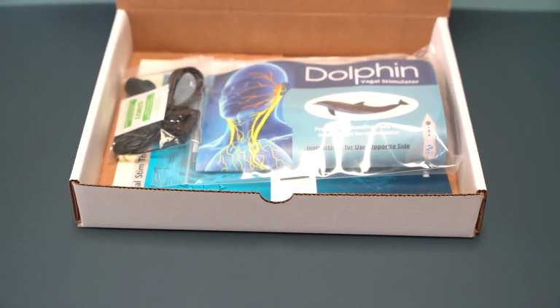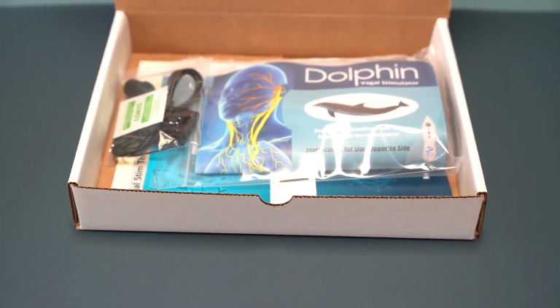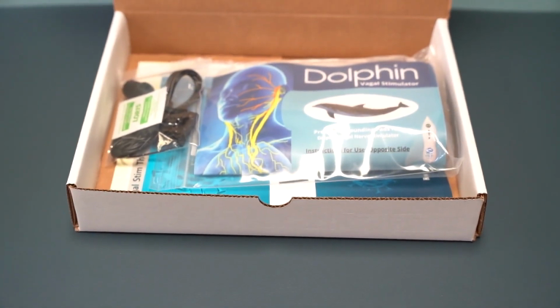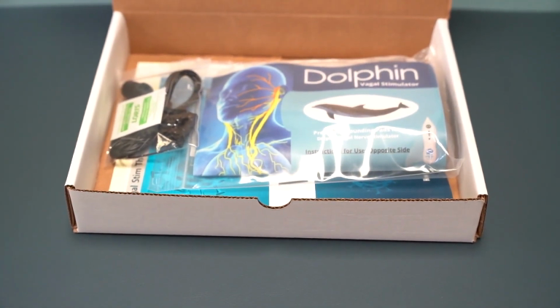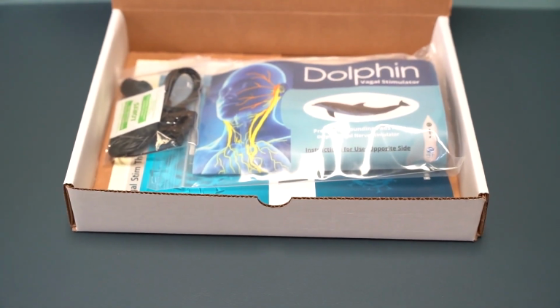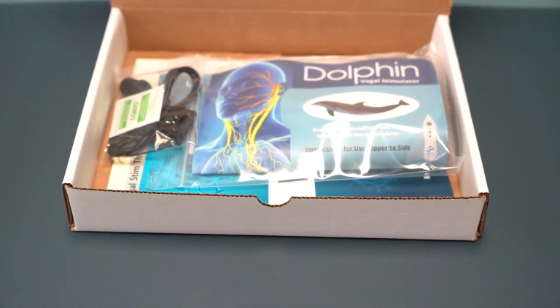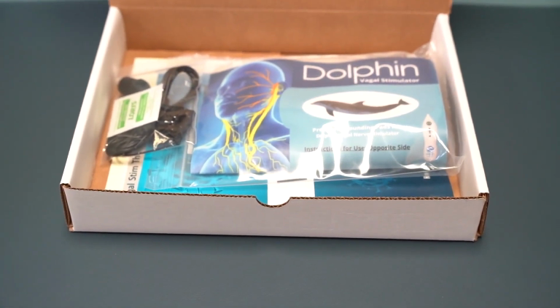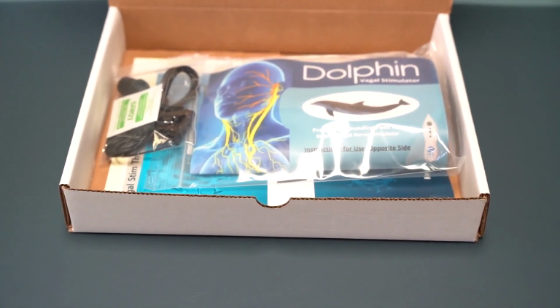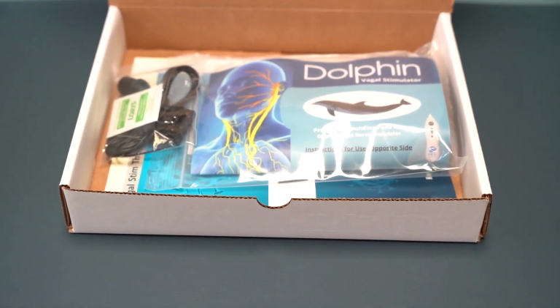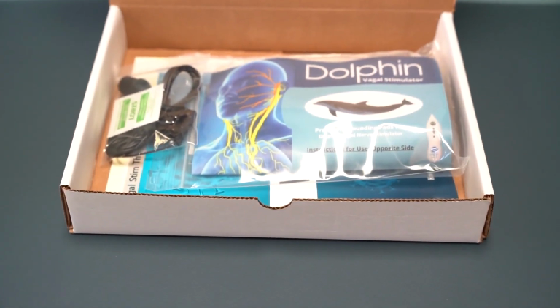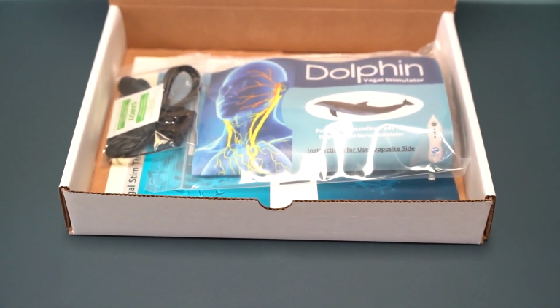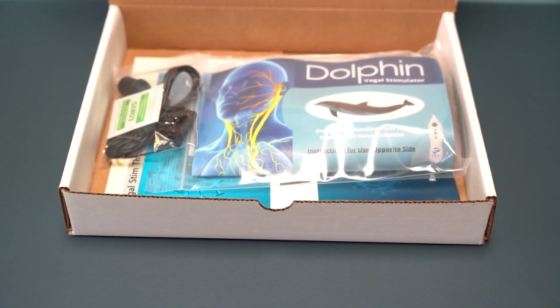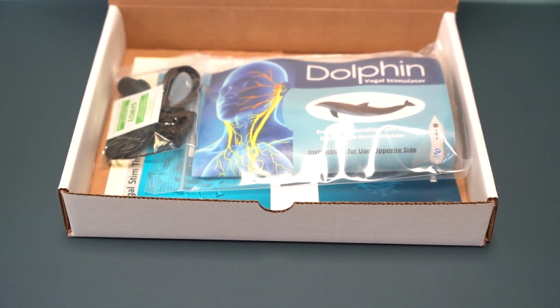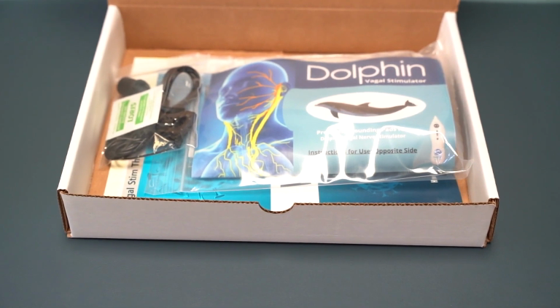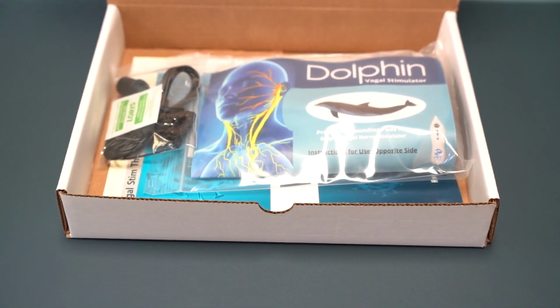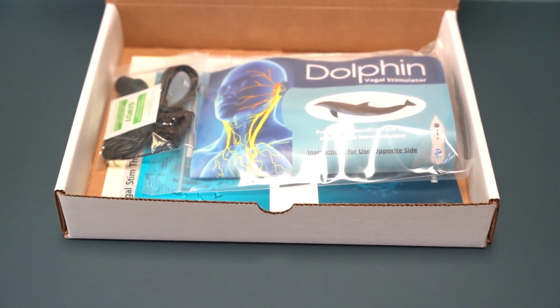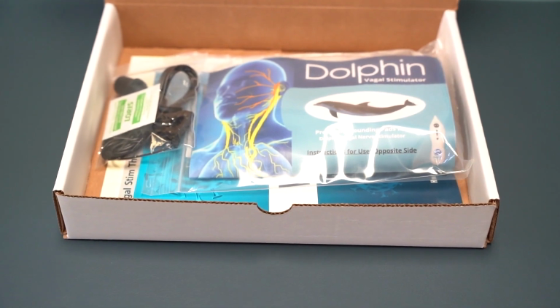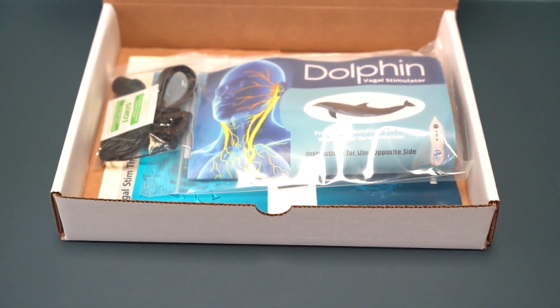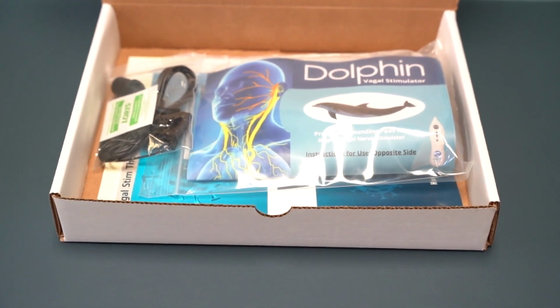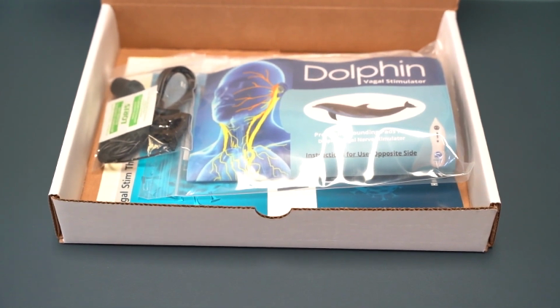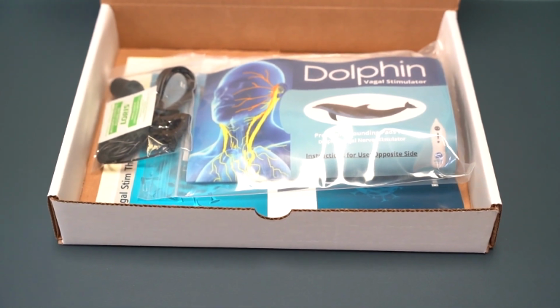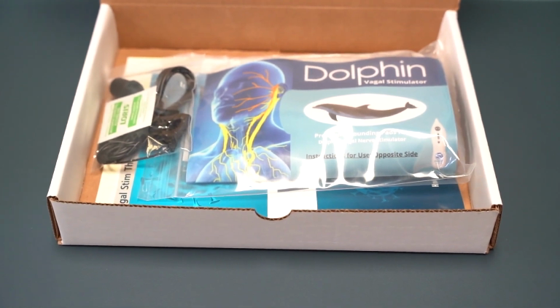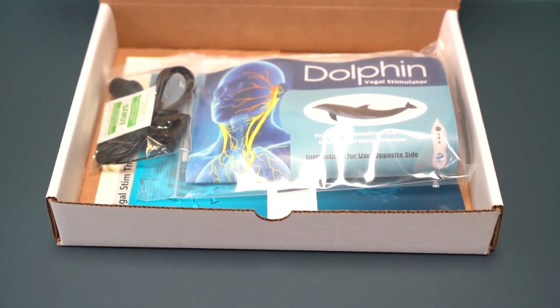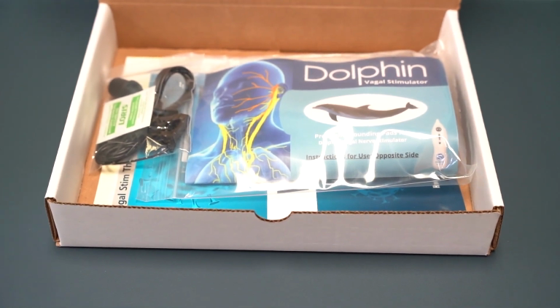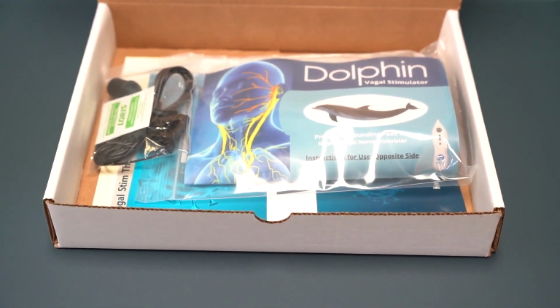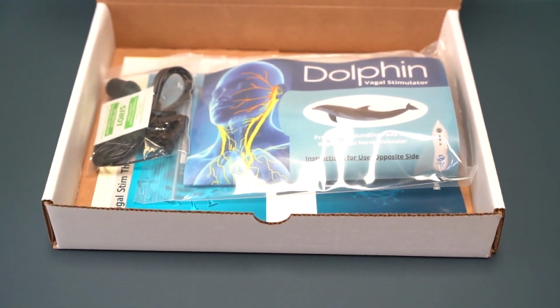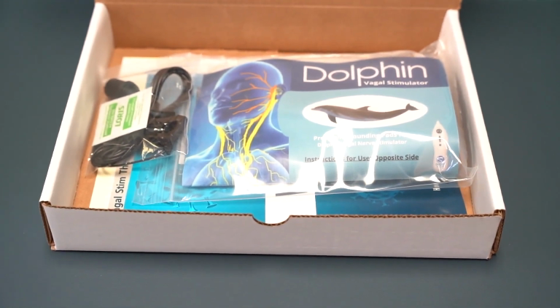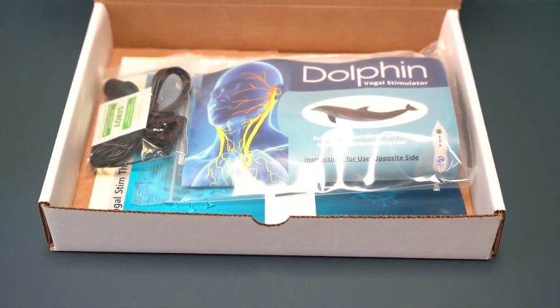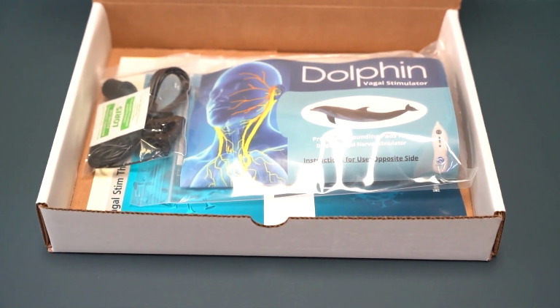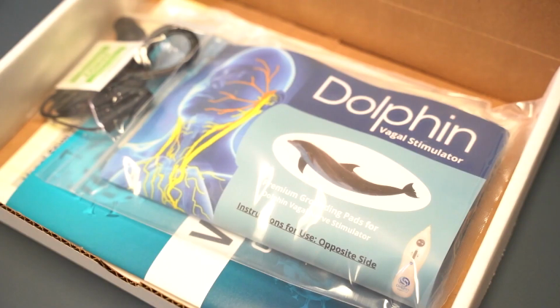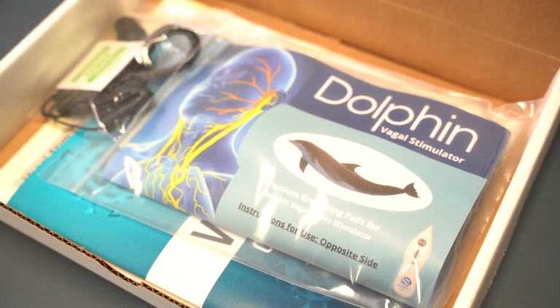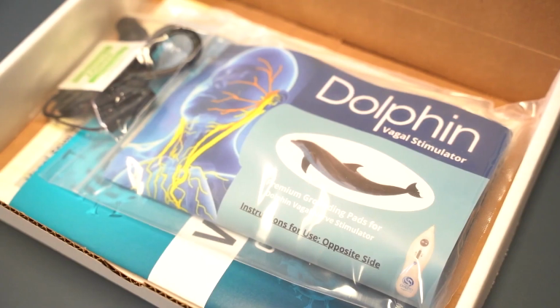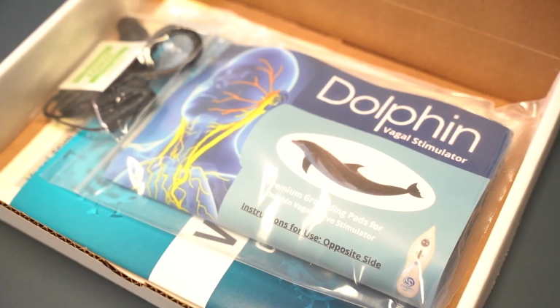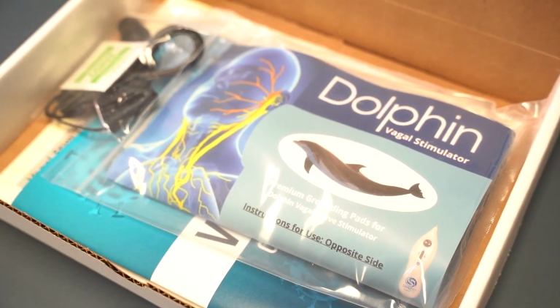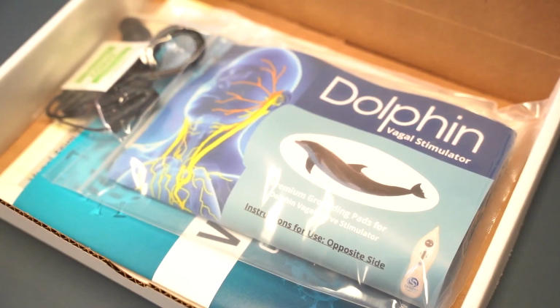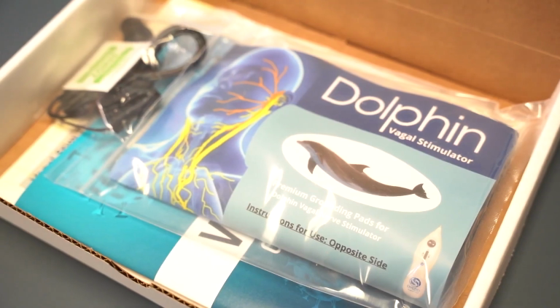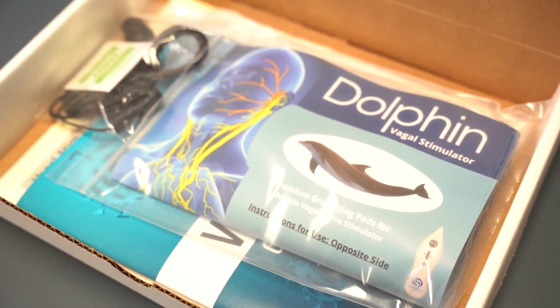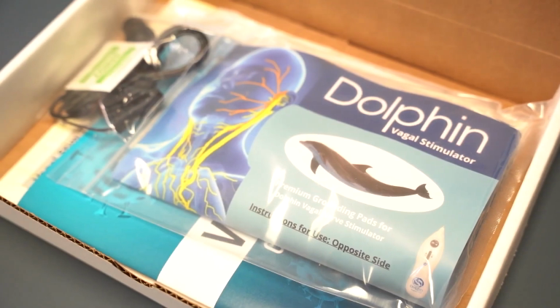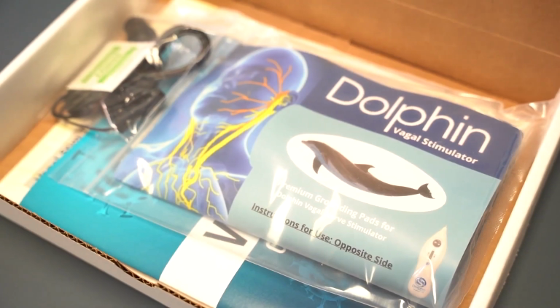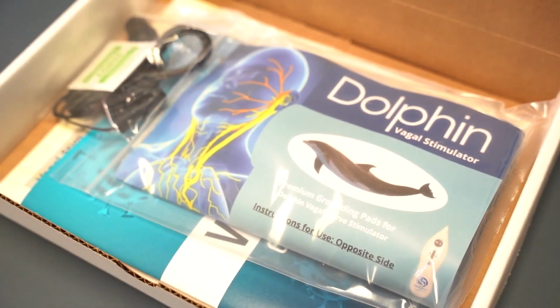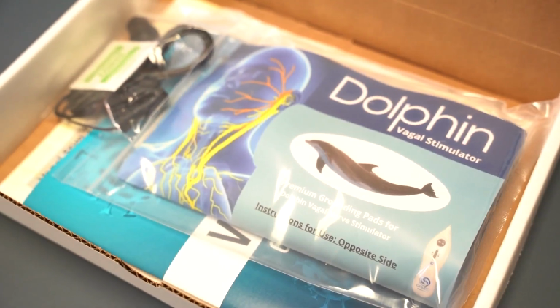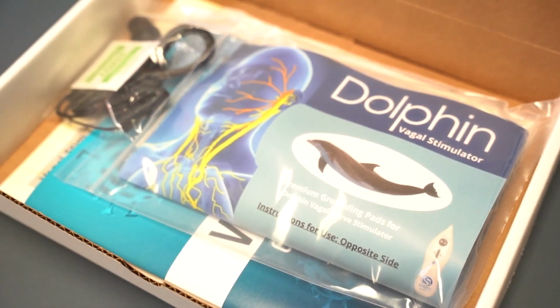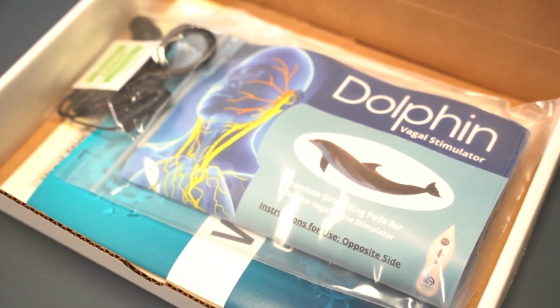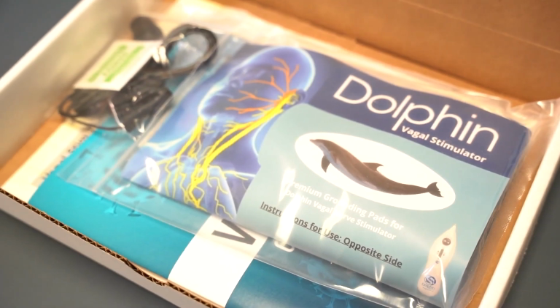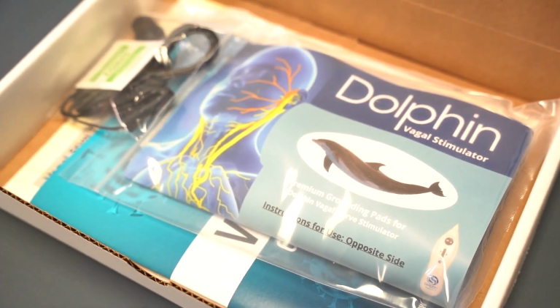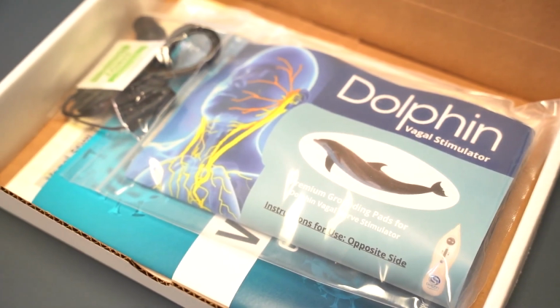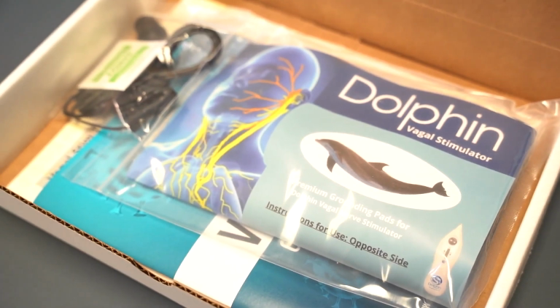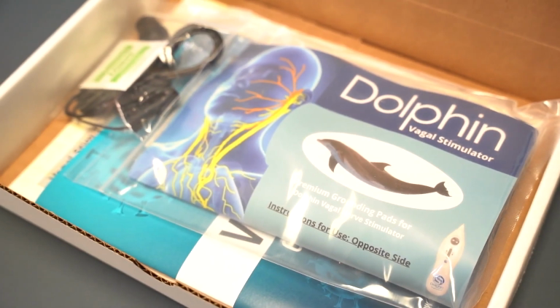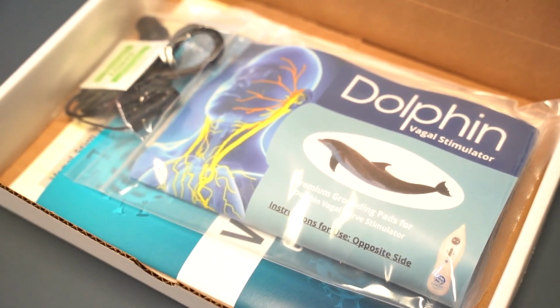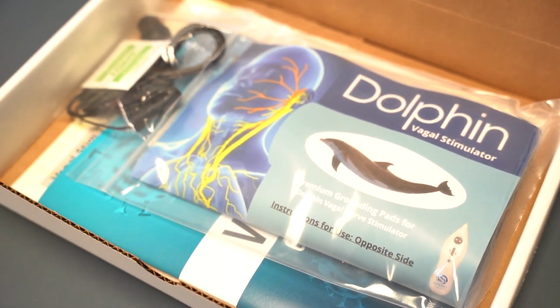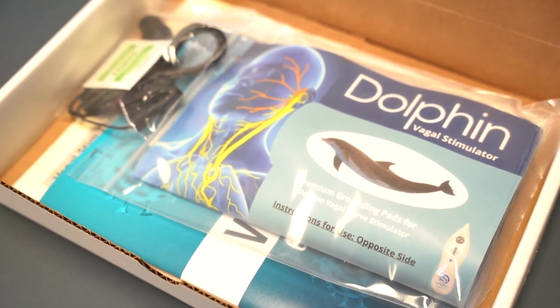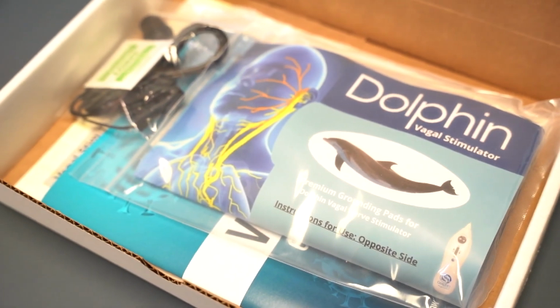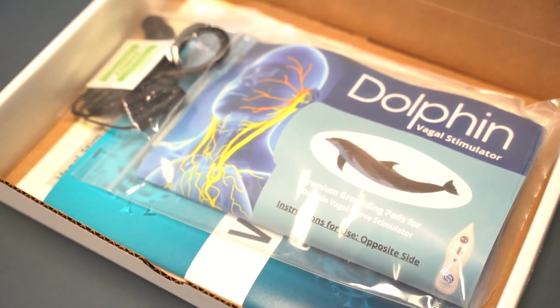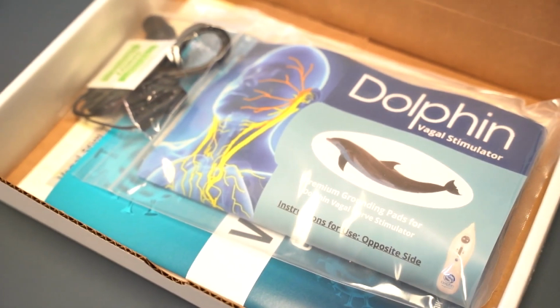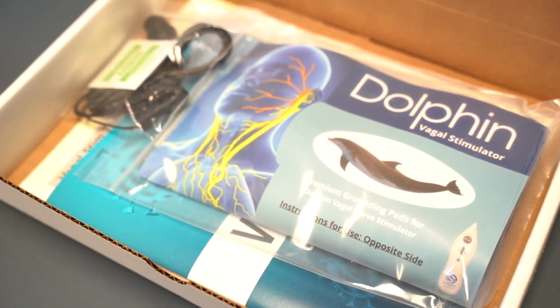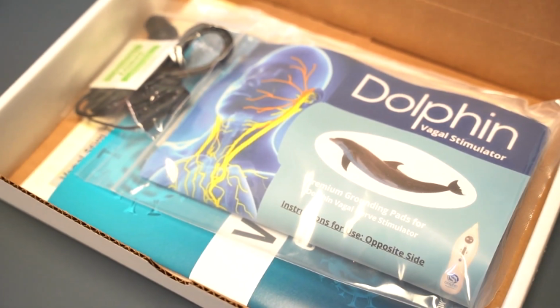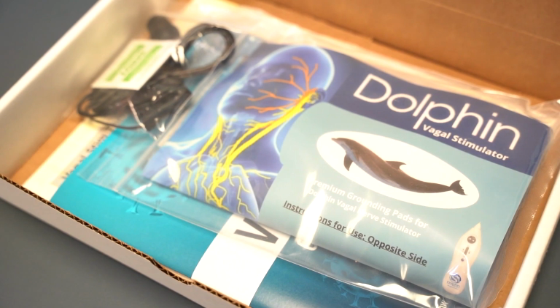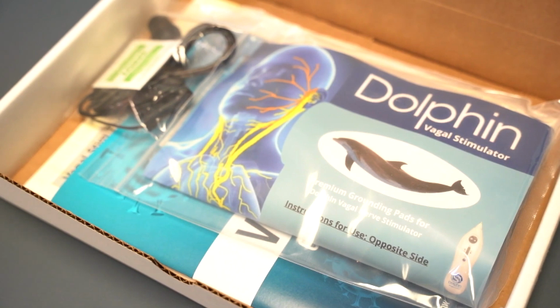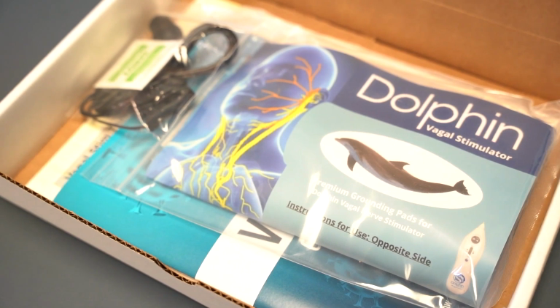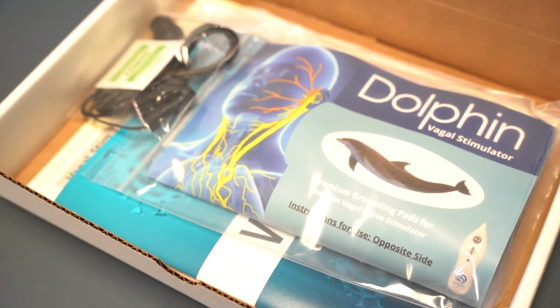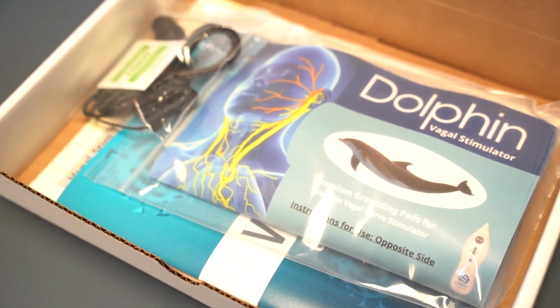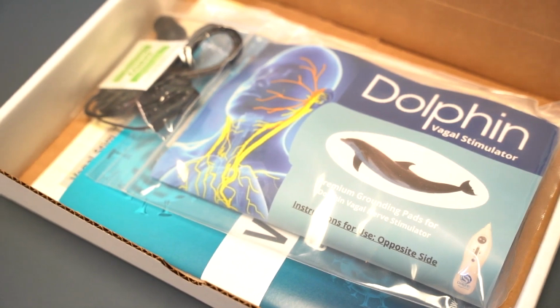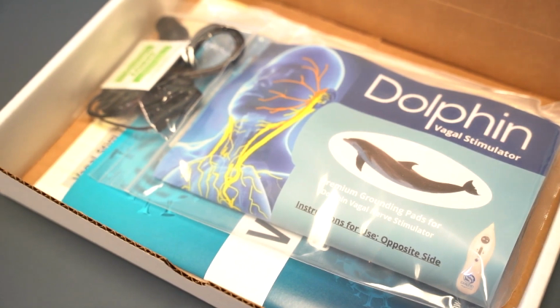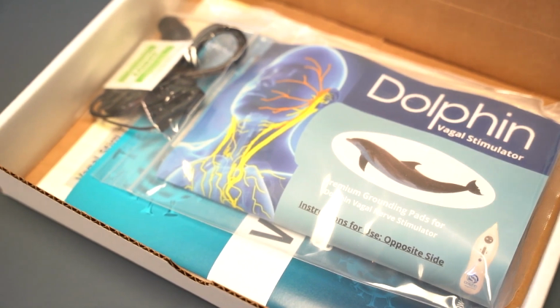Introducing the Dolphin Vagal Nerve Stem Accessories Kit. Inside the kit, you will get a set of pads, ear clips, and attachments.